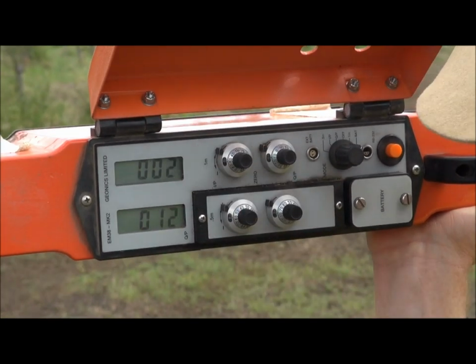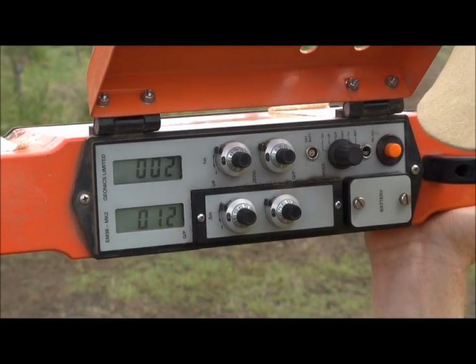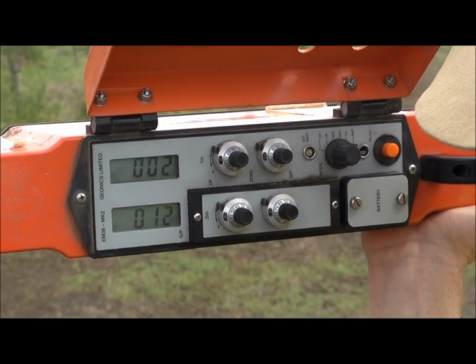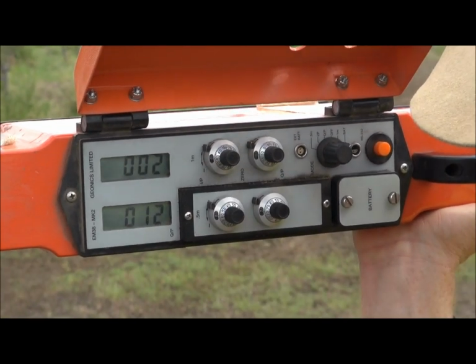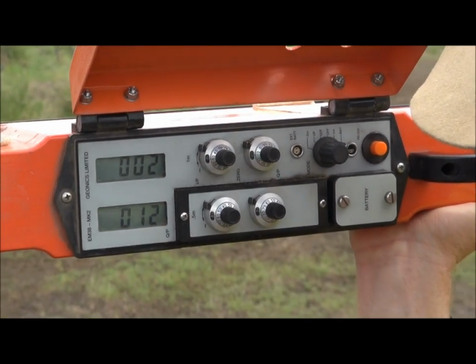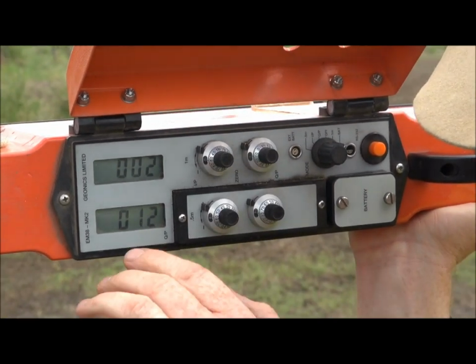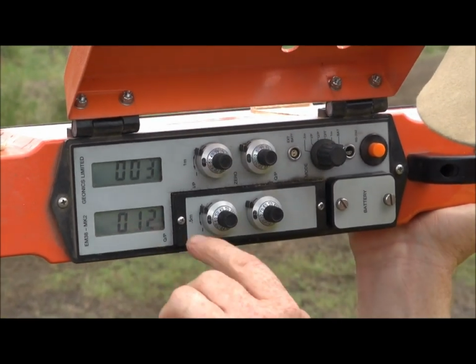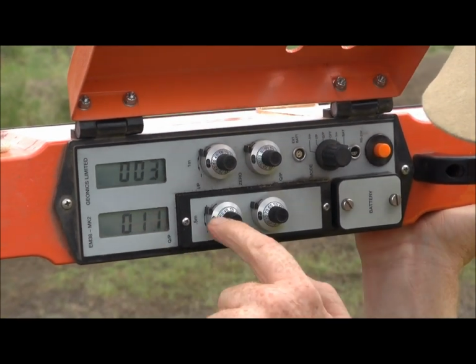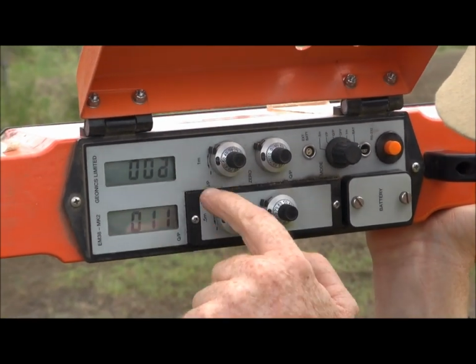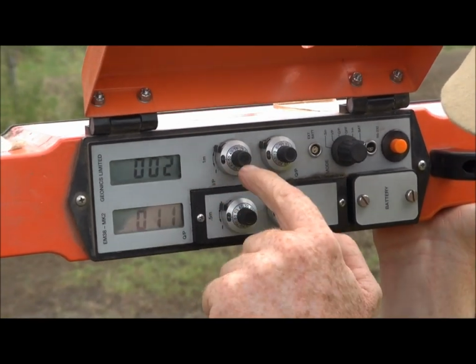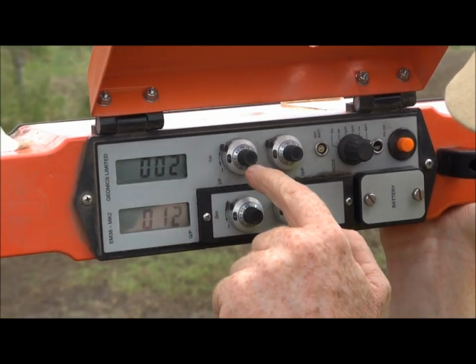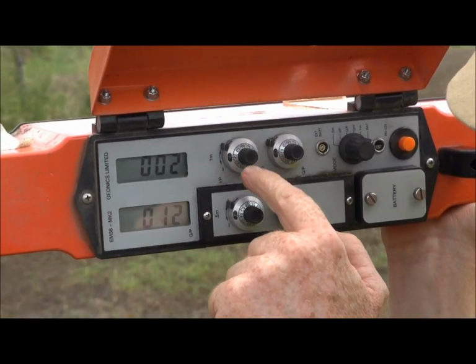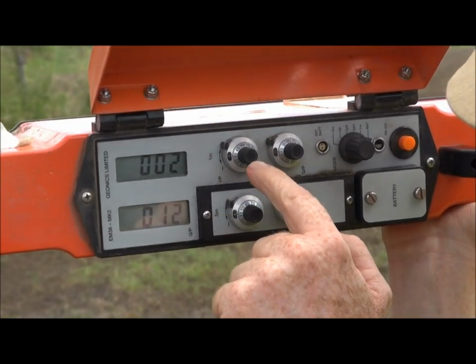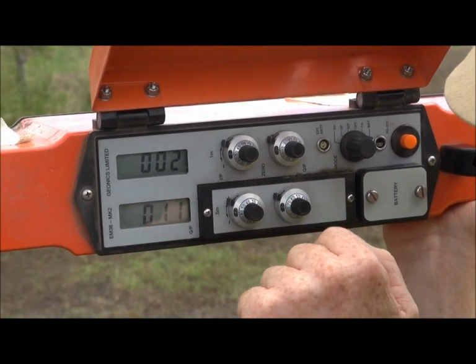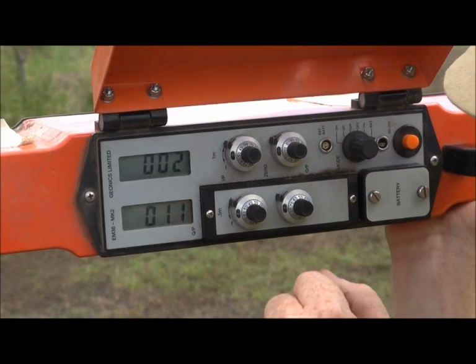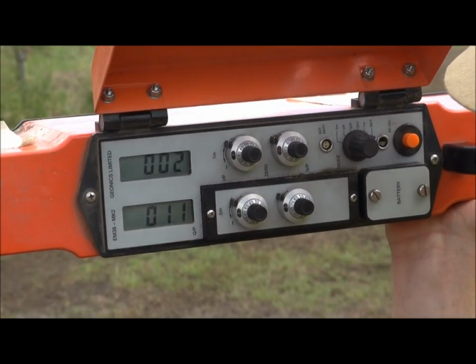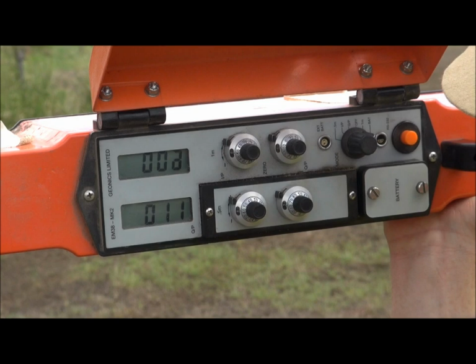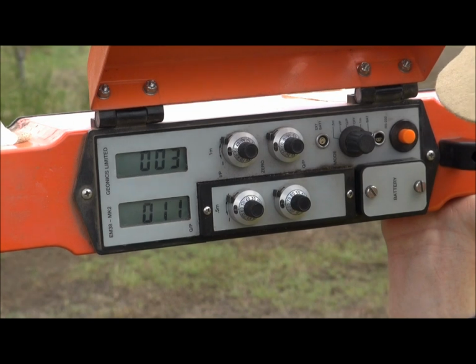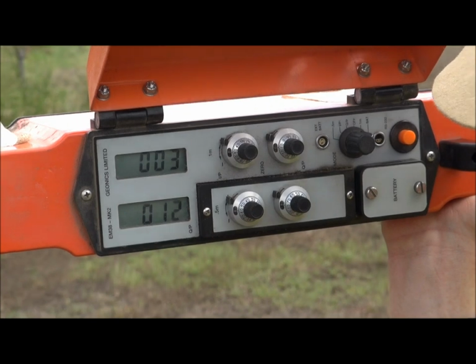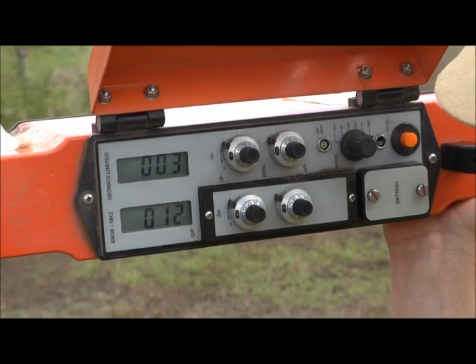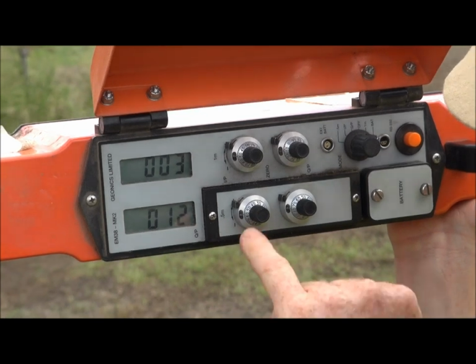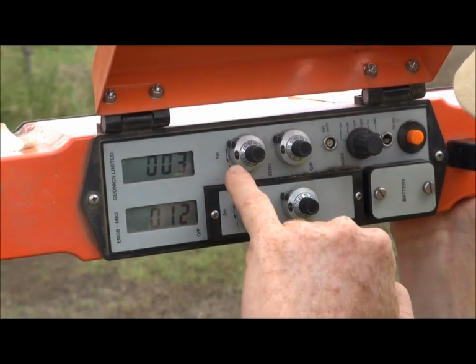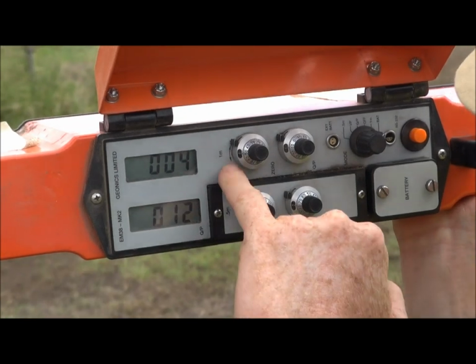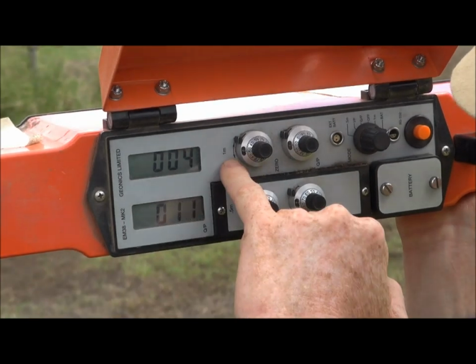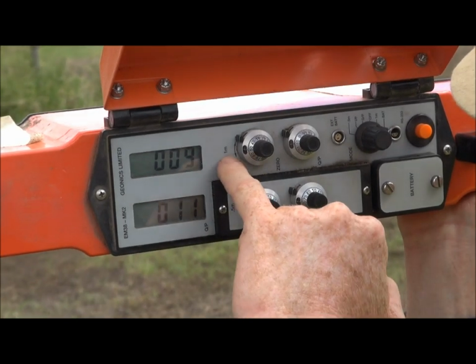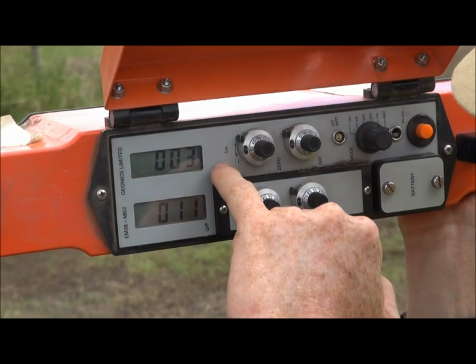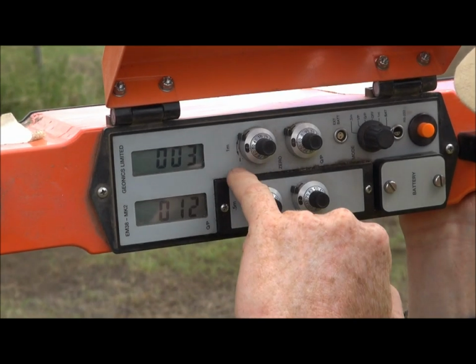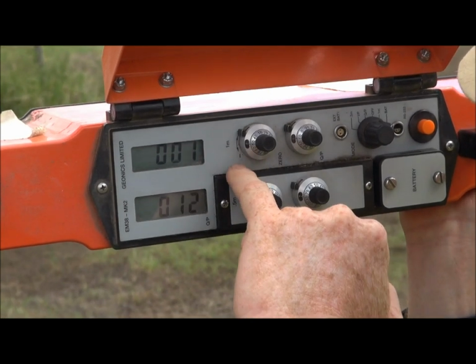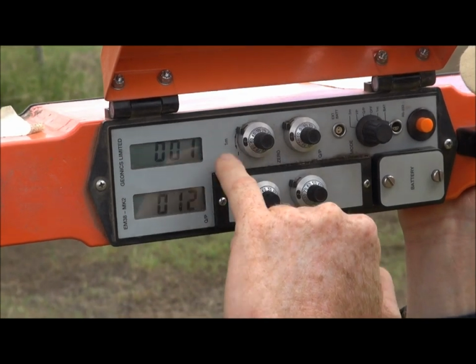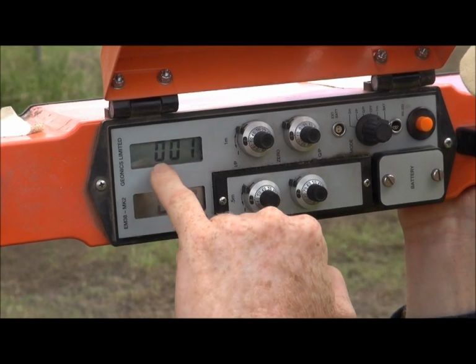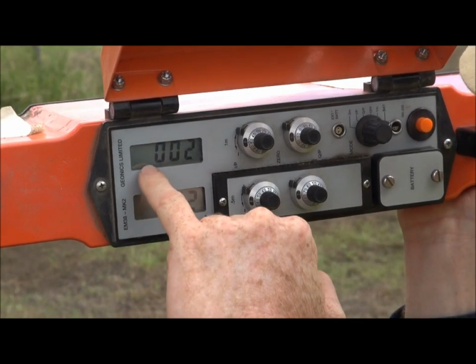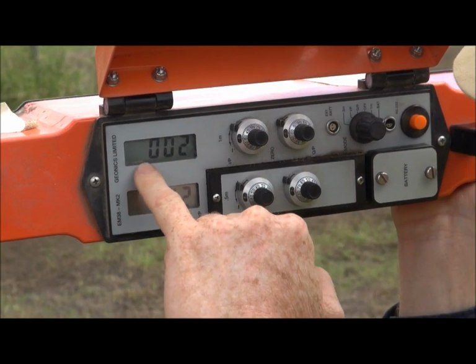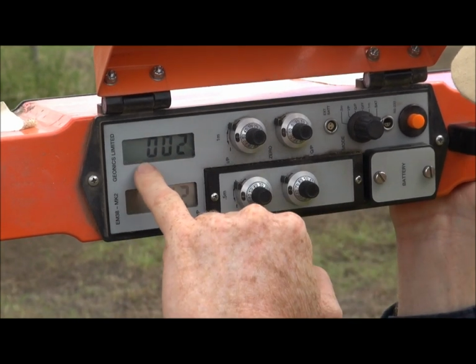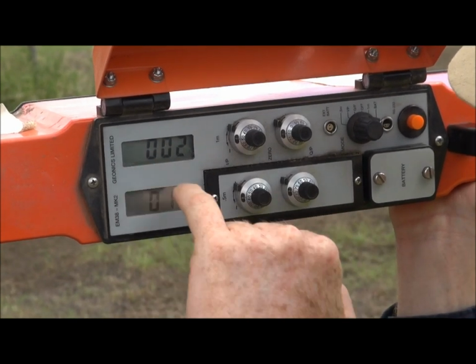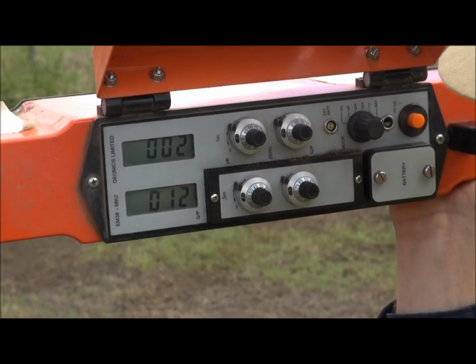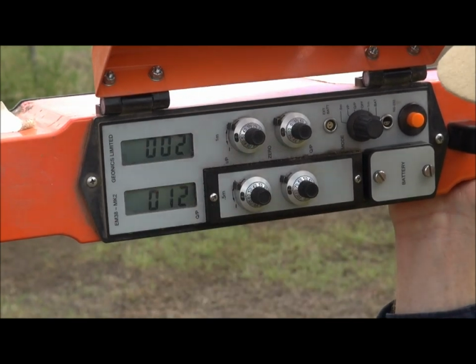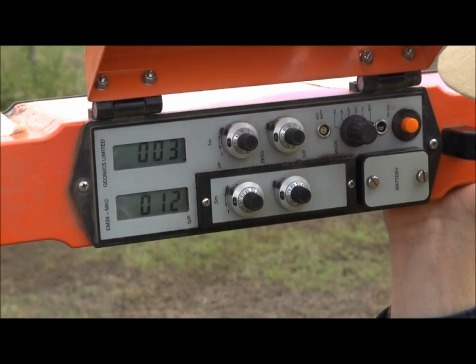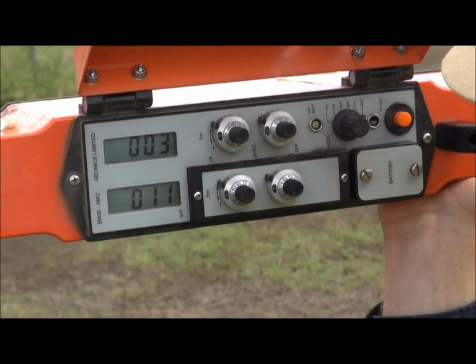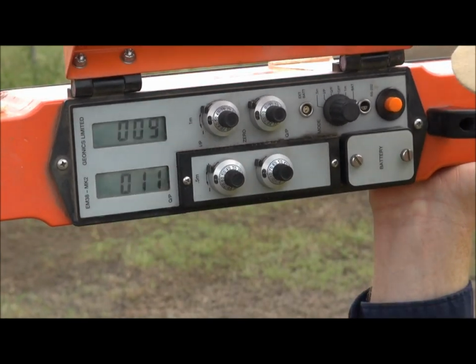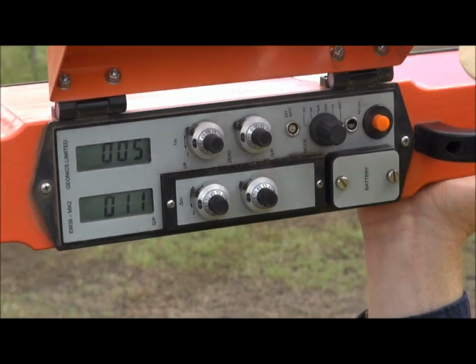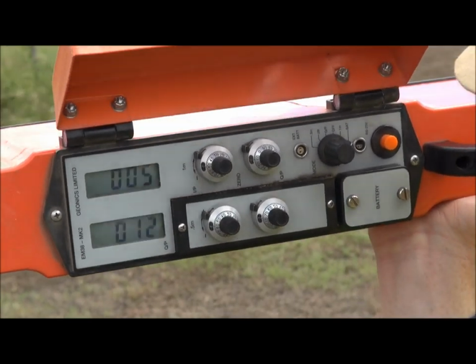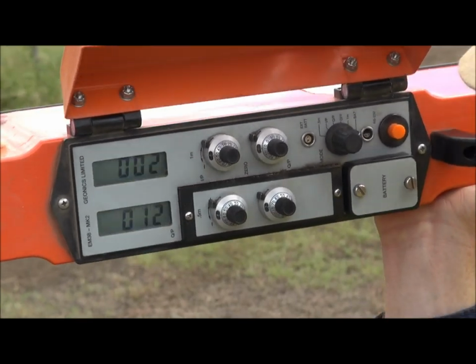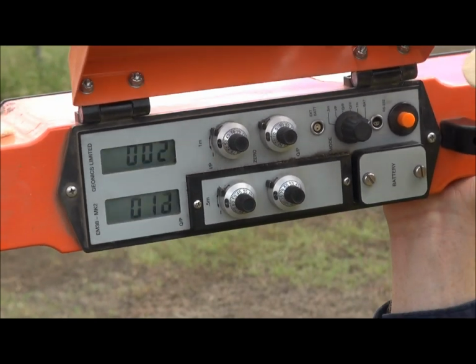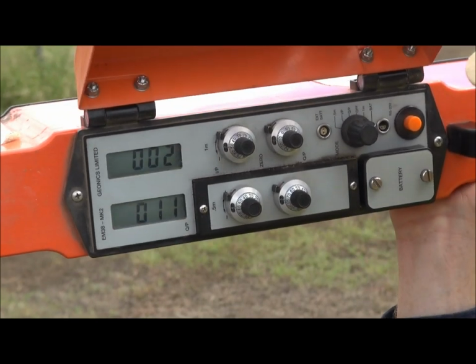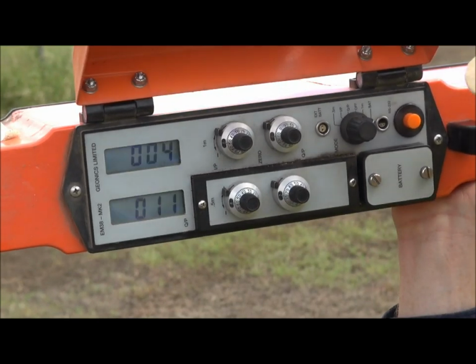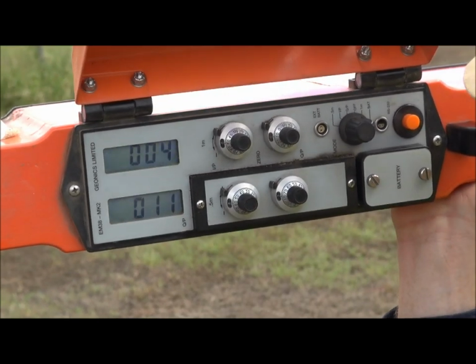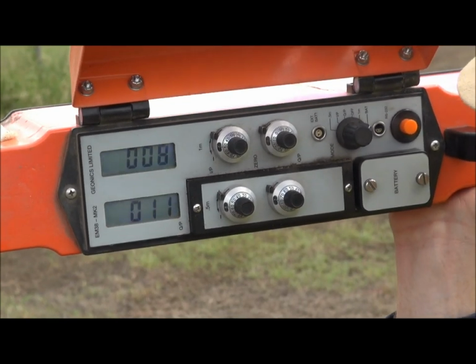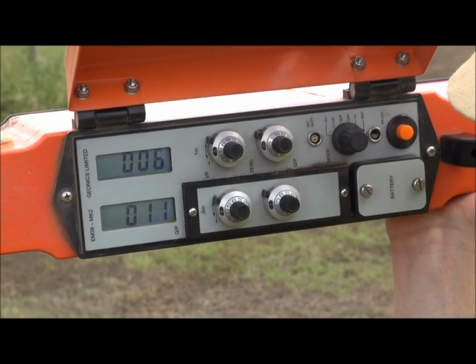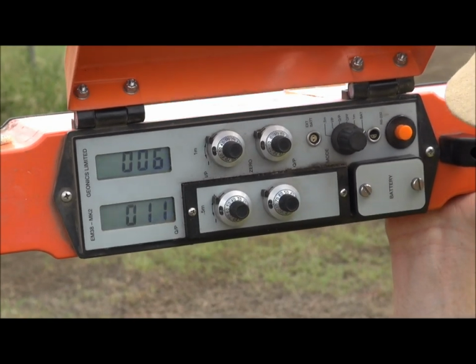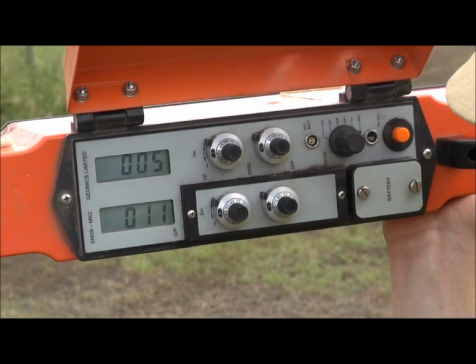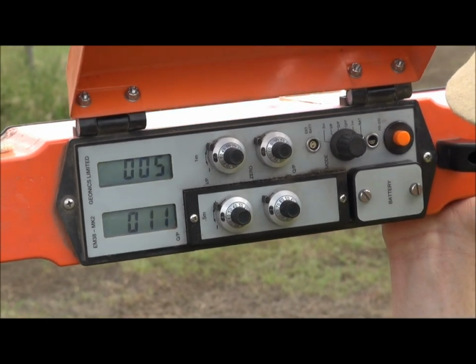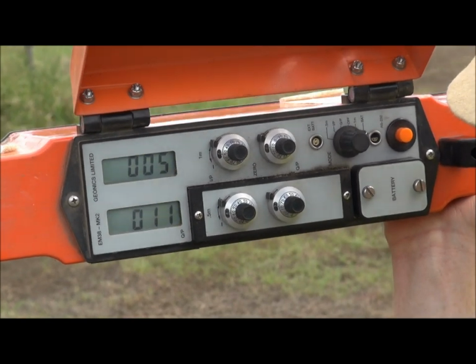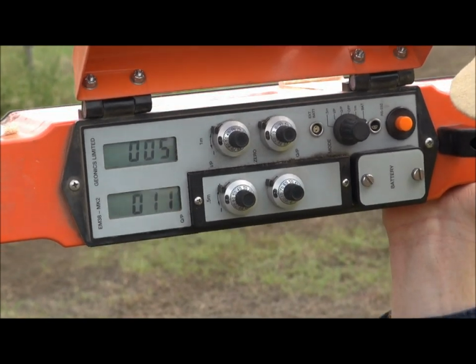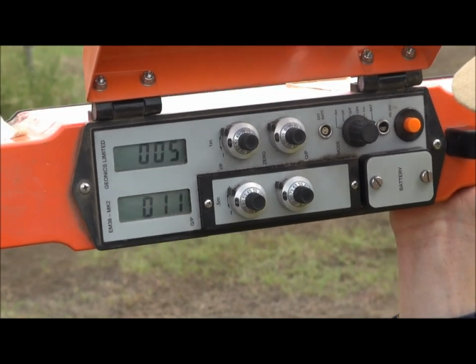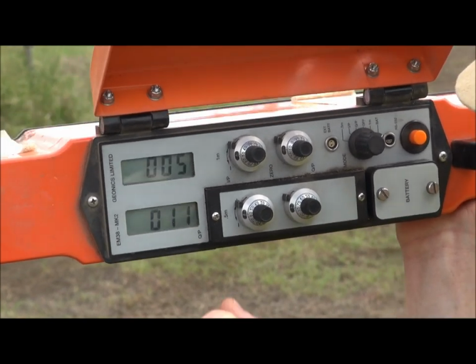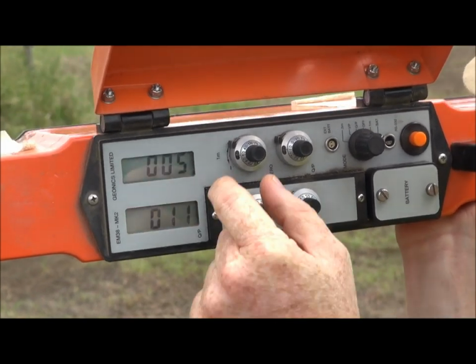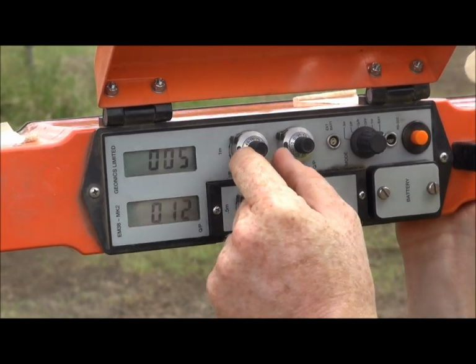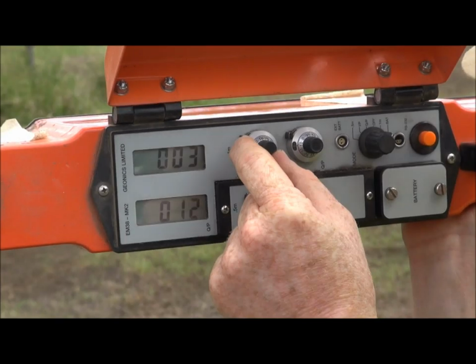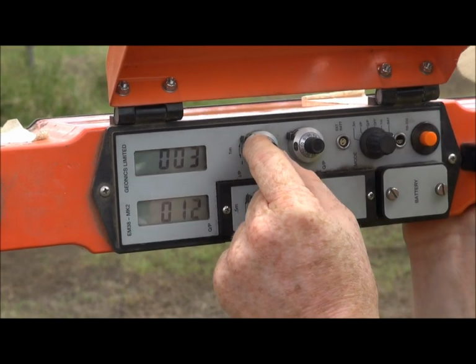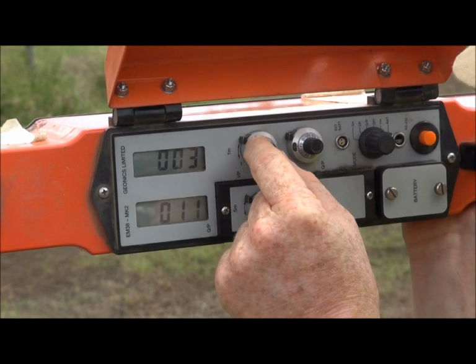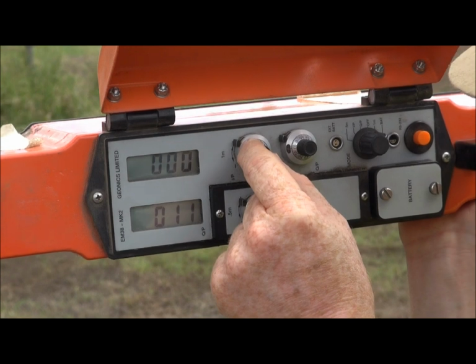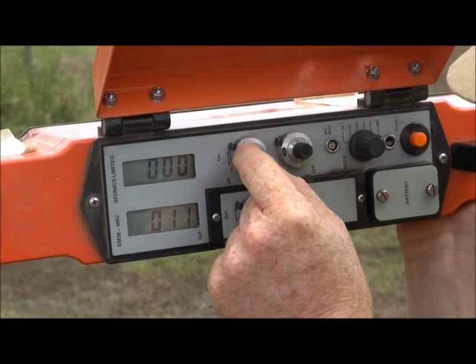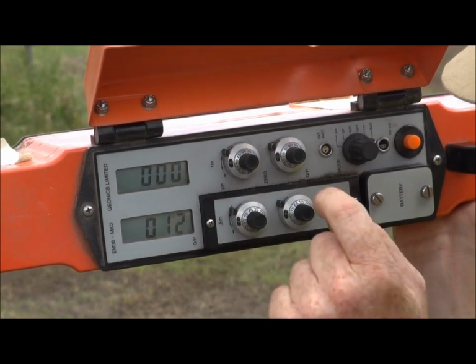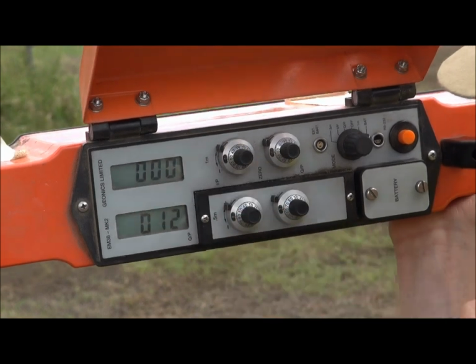There we go — a slight little adjustment on that in-phase one, and it's now somewhat close to 0.